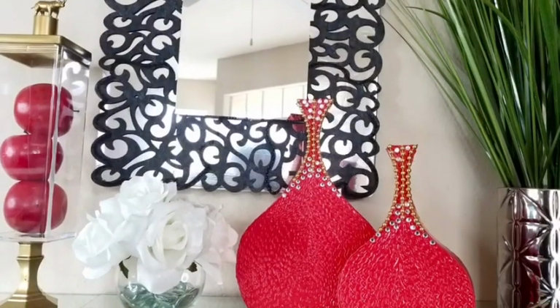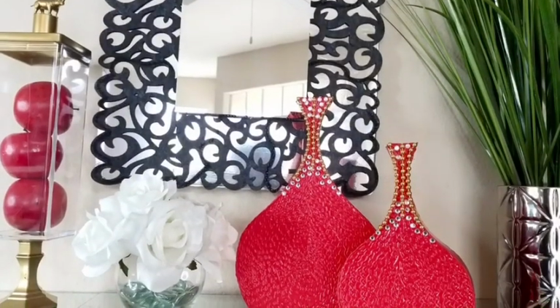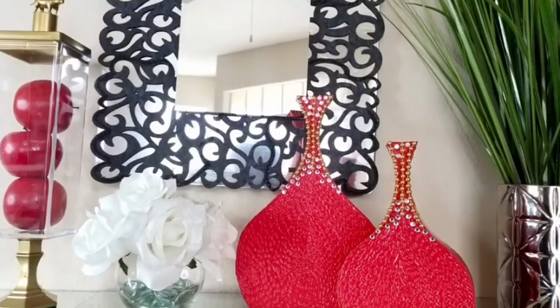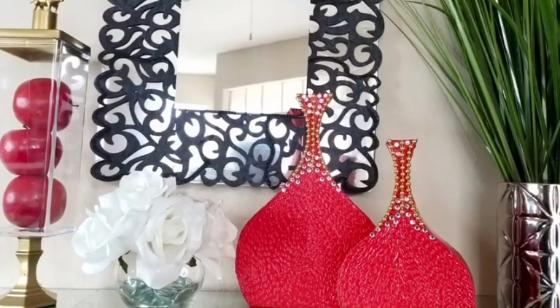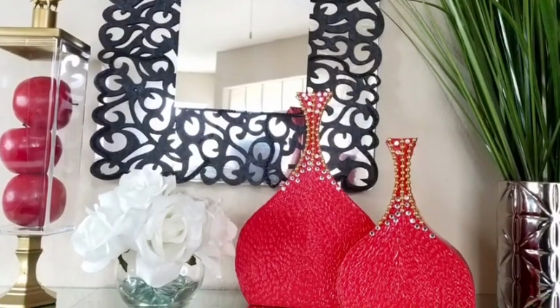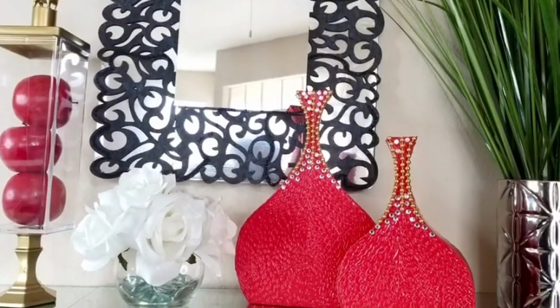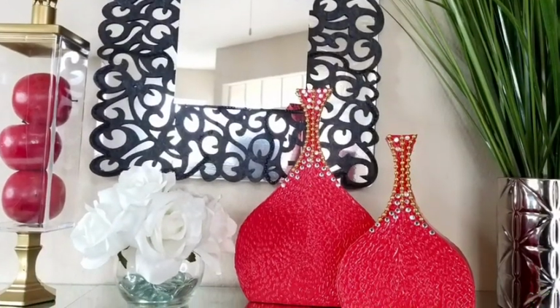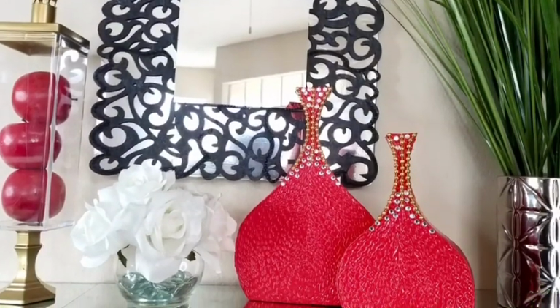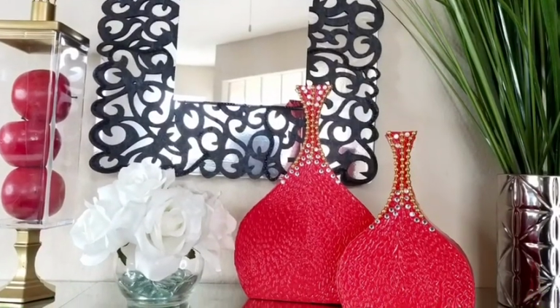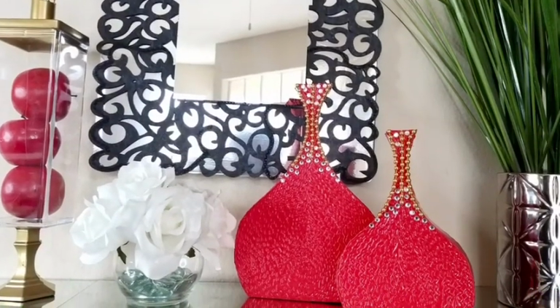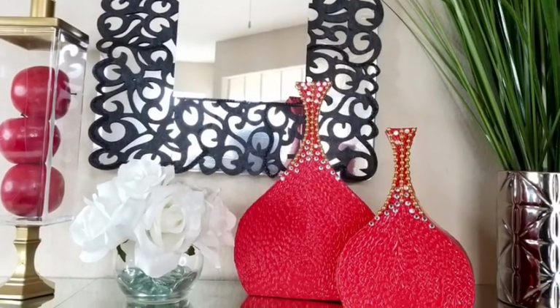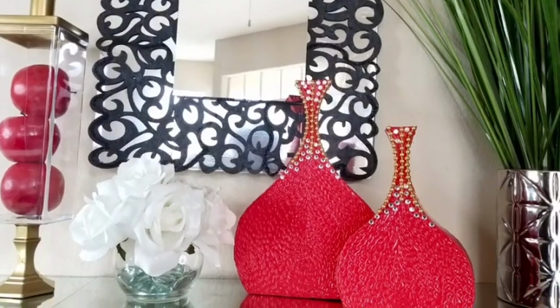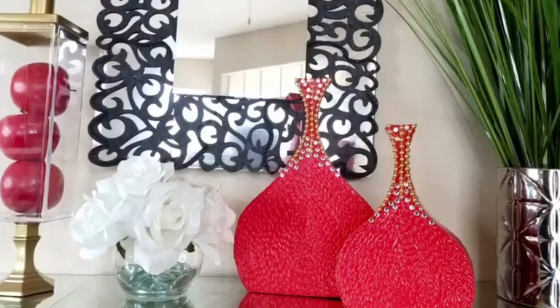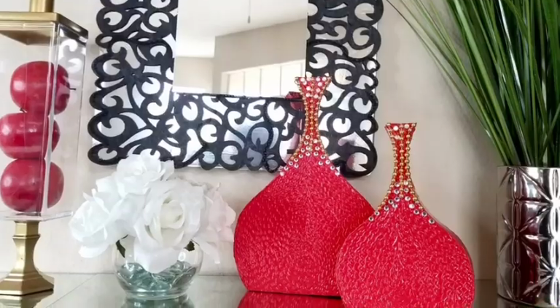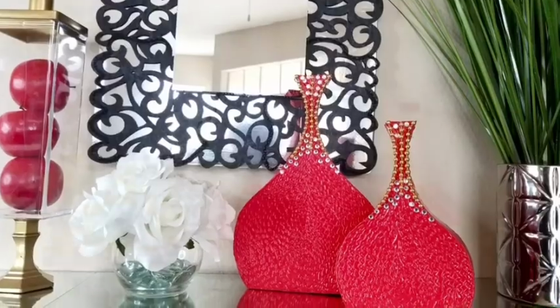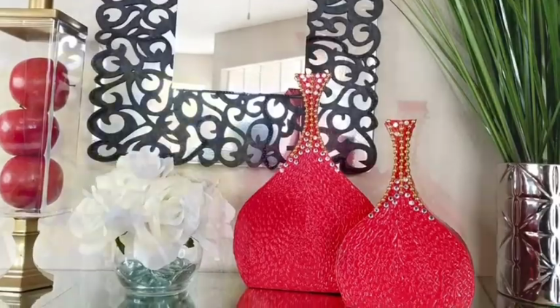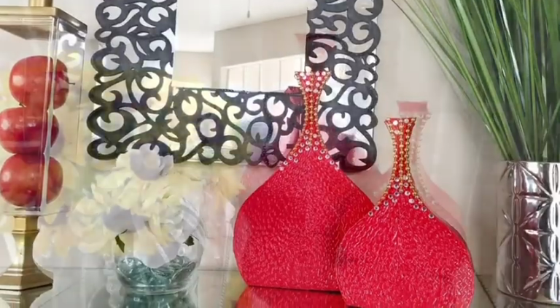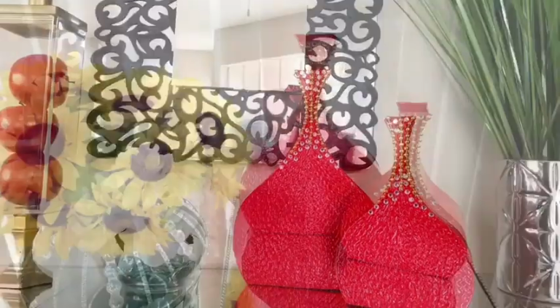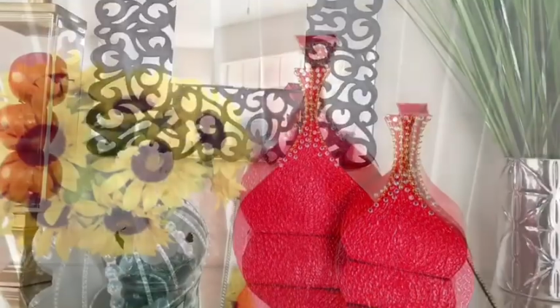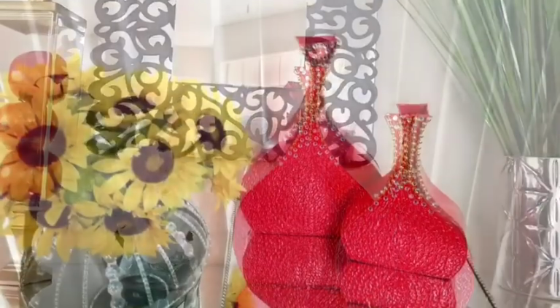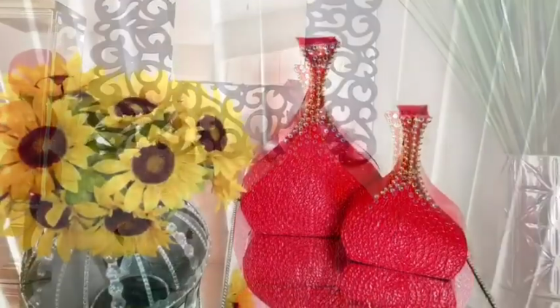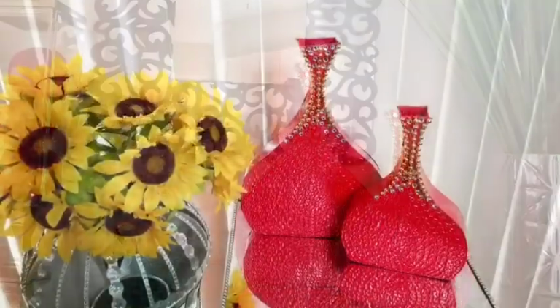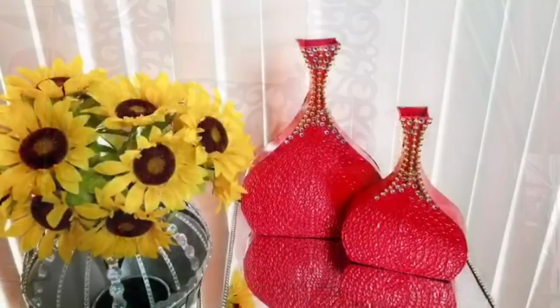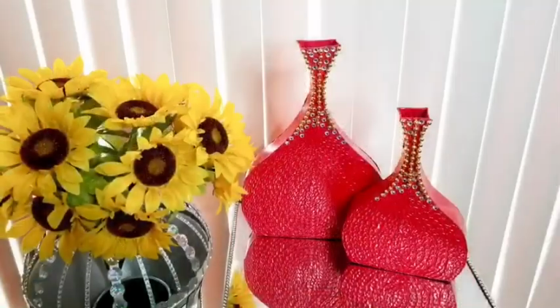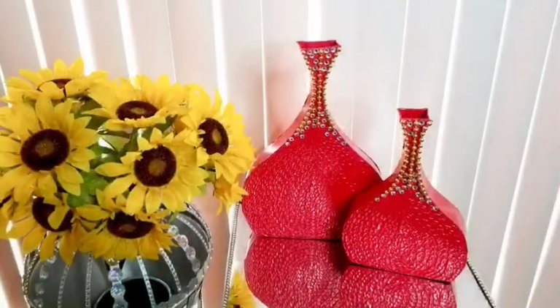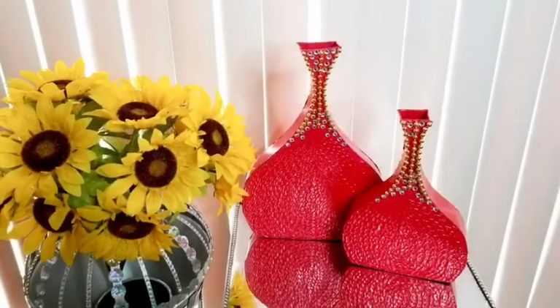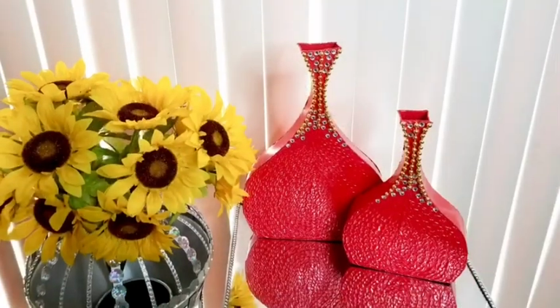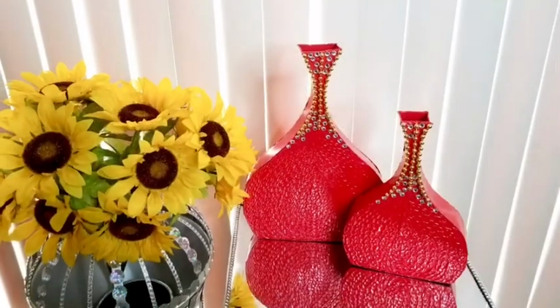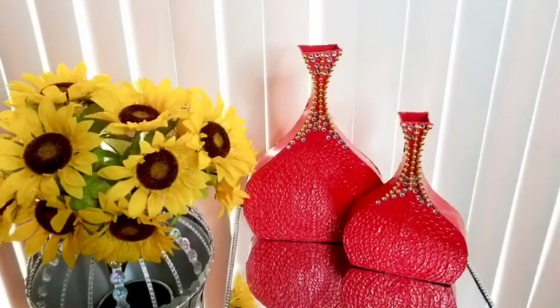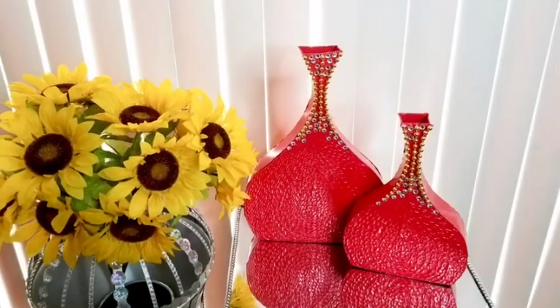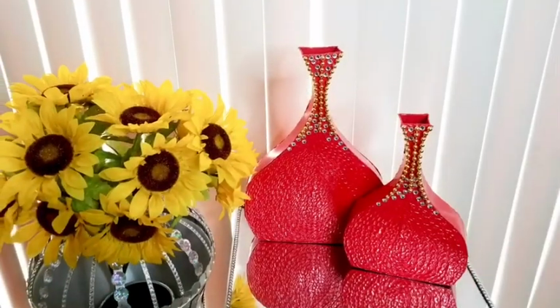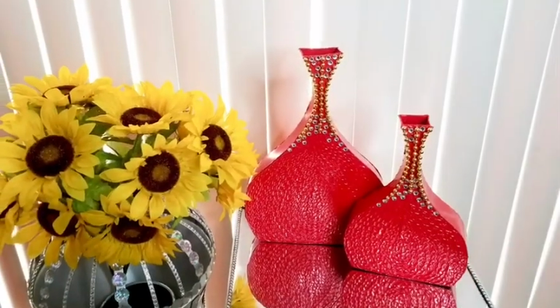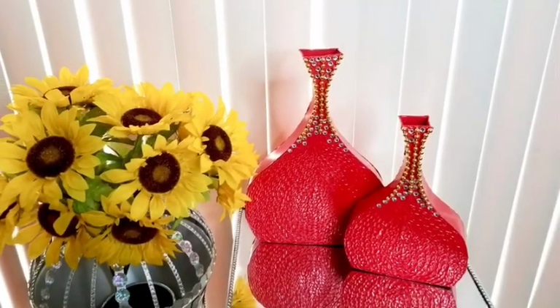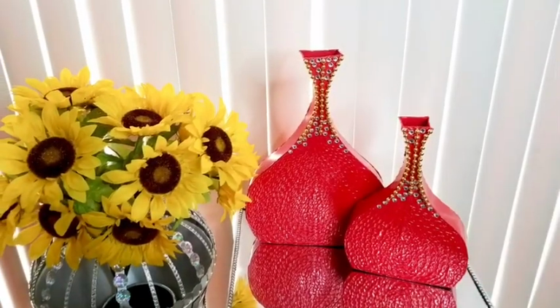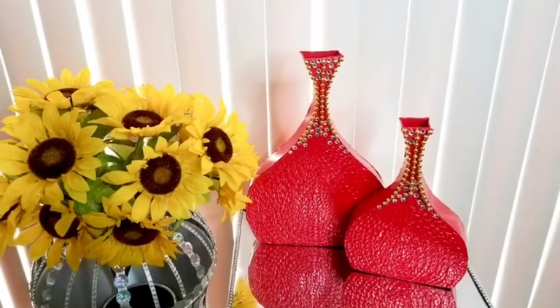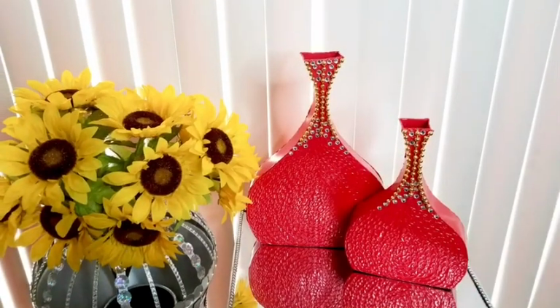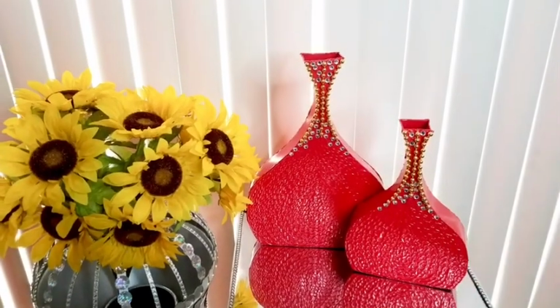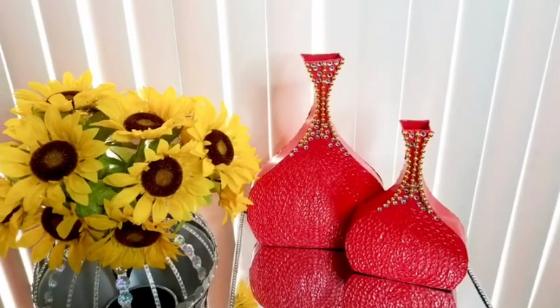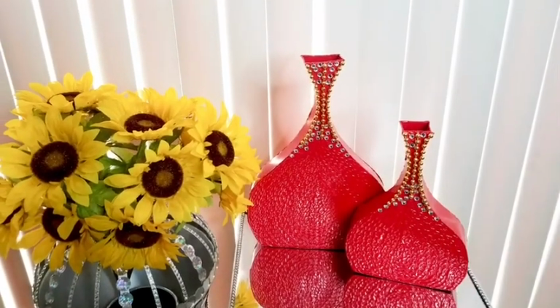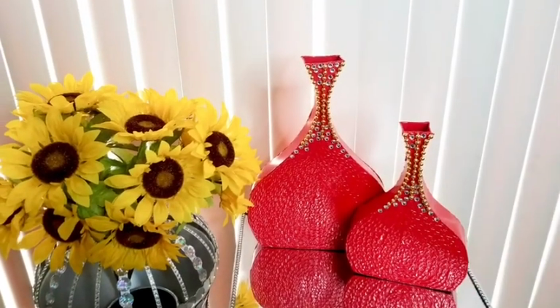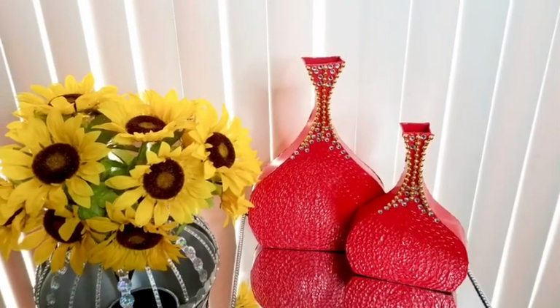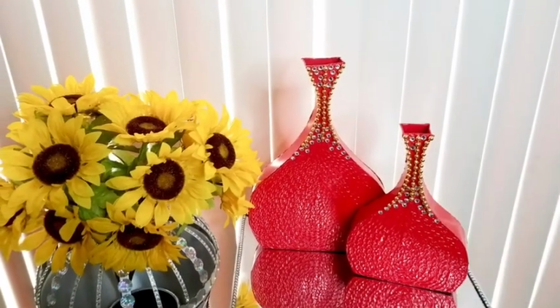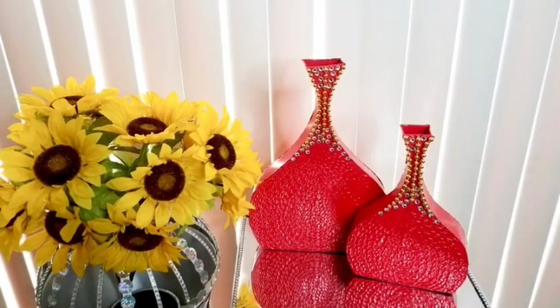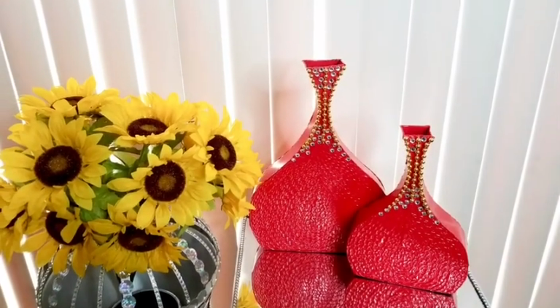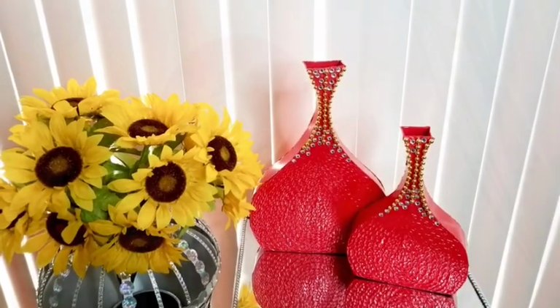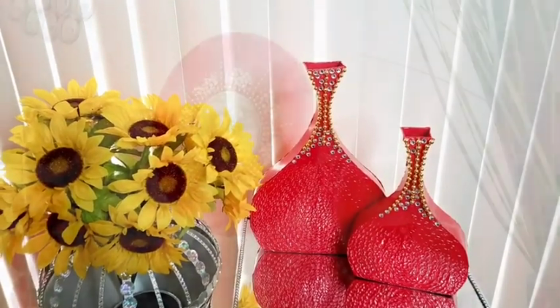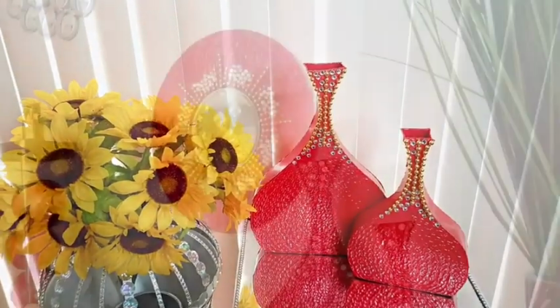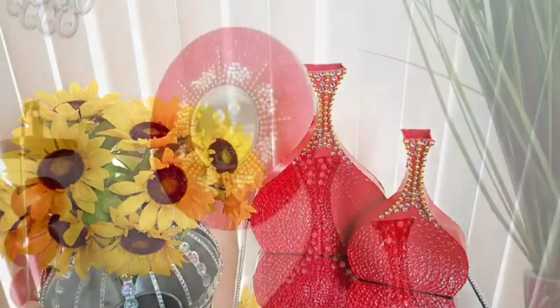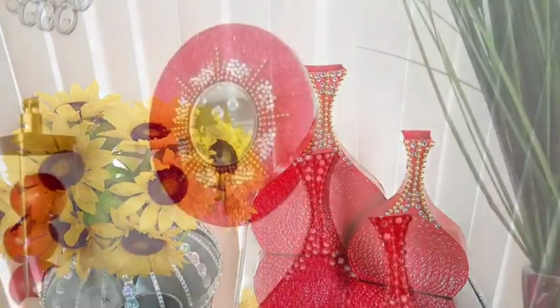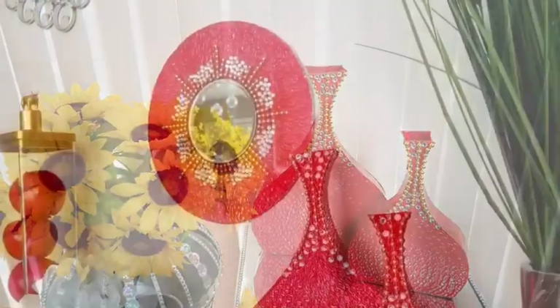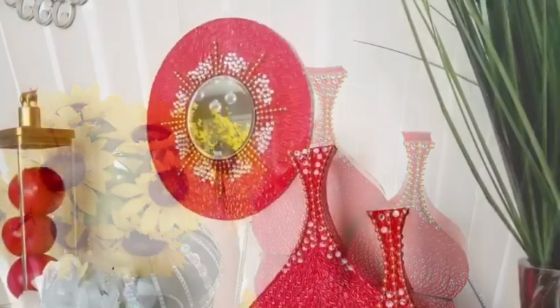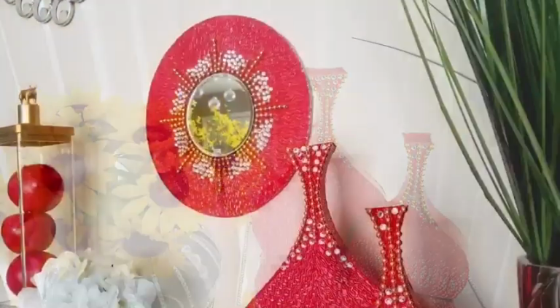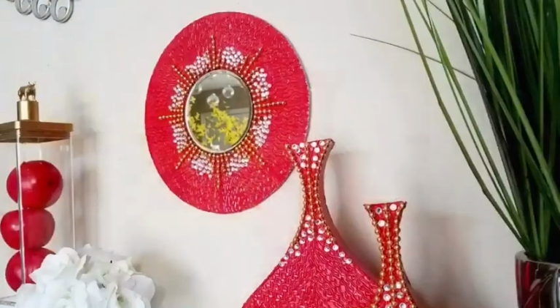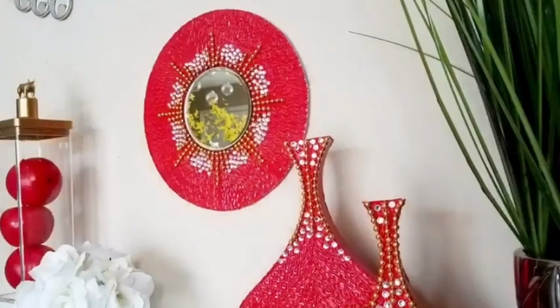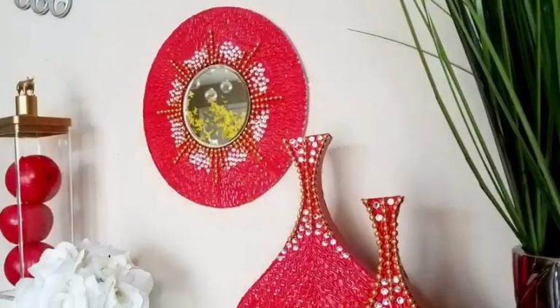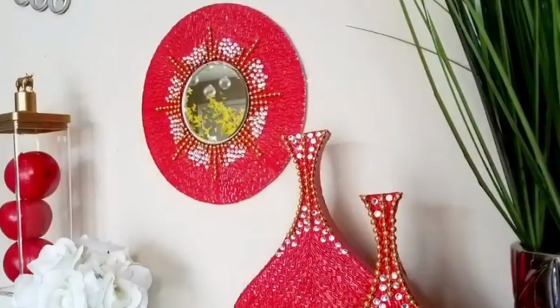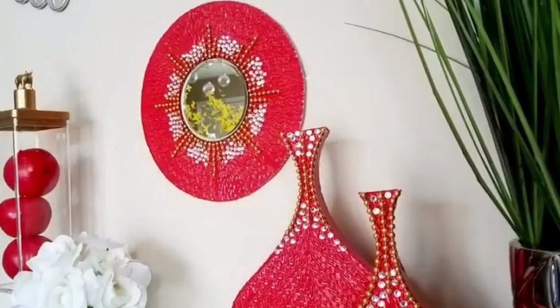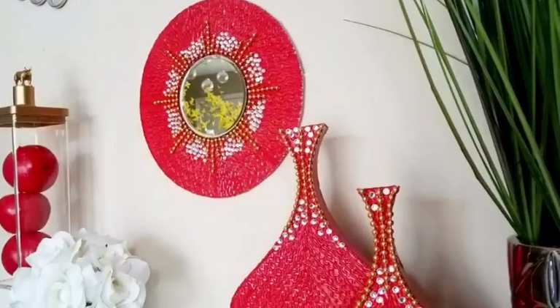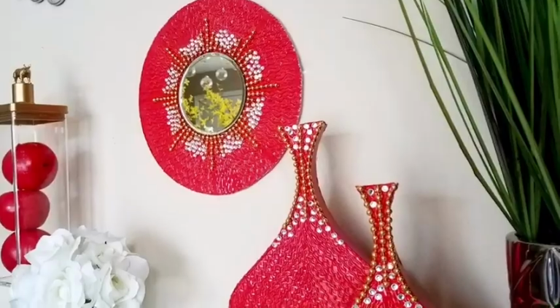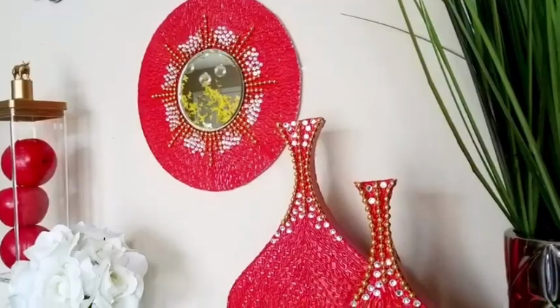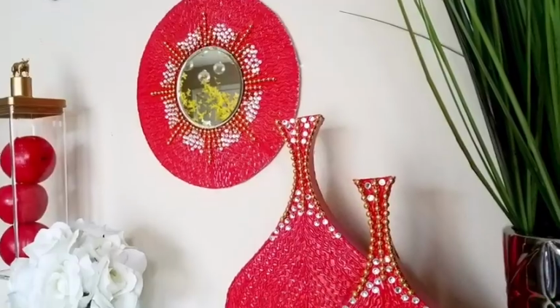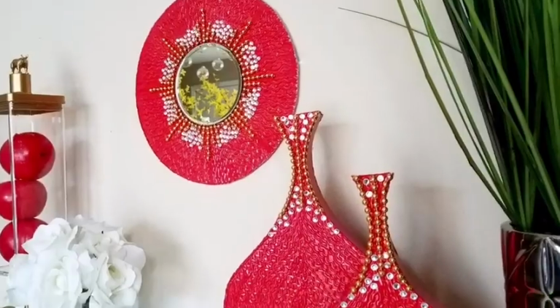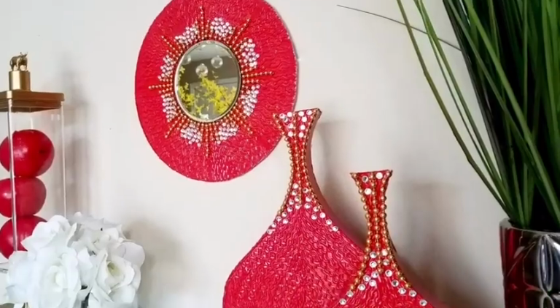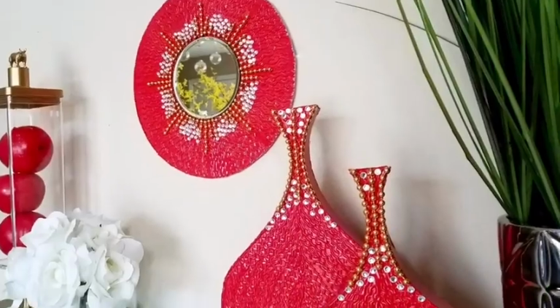The vases were looking a bit dull so I added gems, and I think I prefer it with the gems — the gems made it pop more. Because of that, I had to add gems to the mirror also.